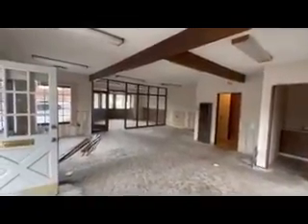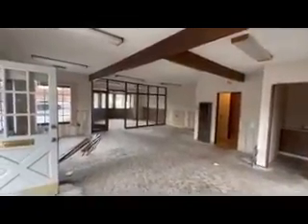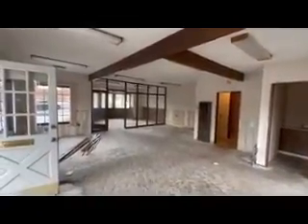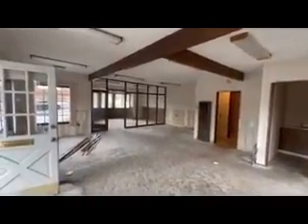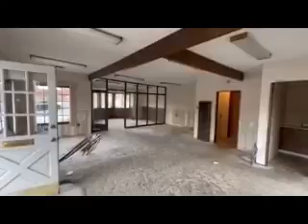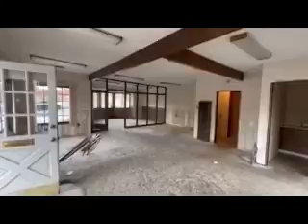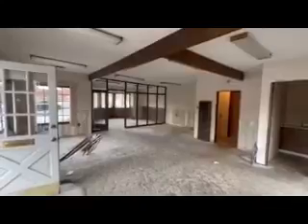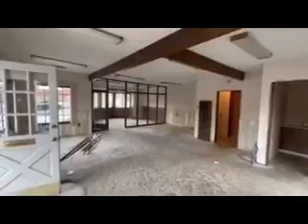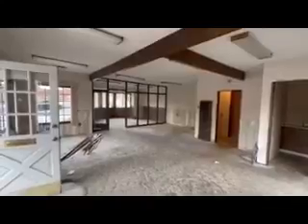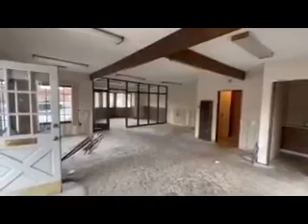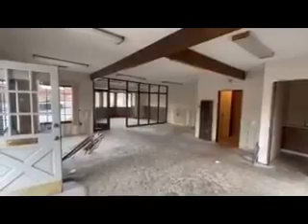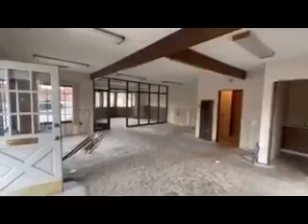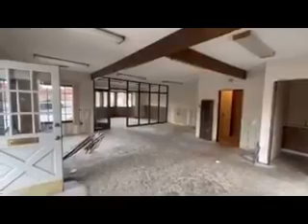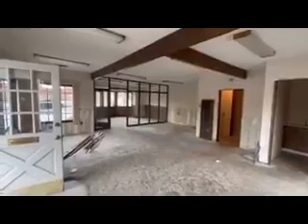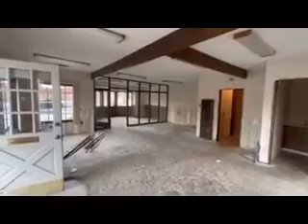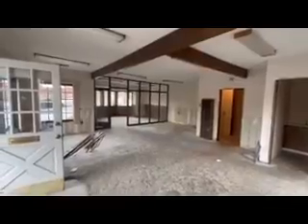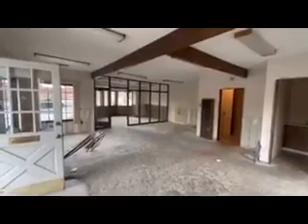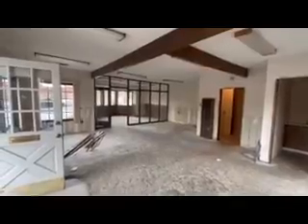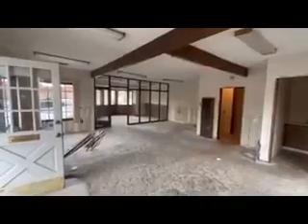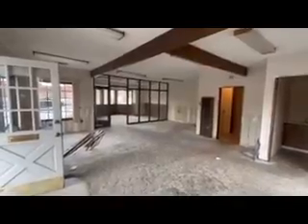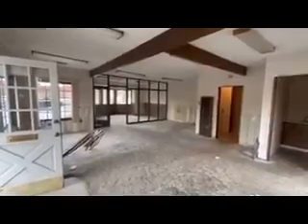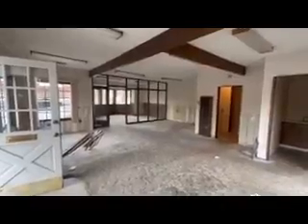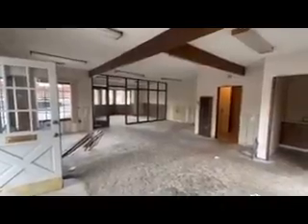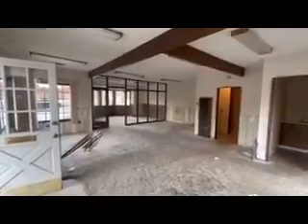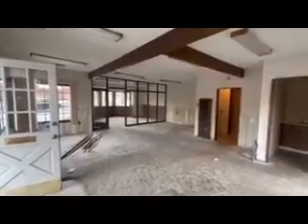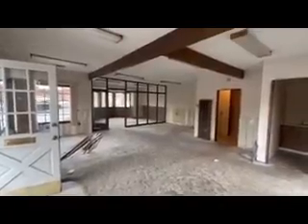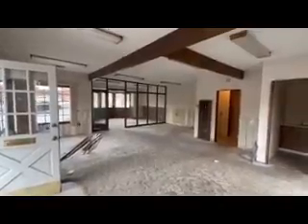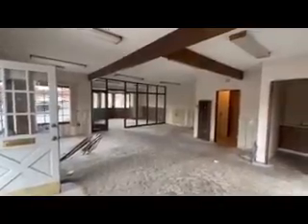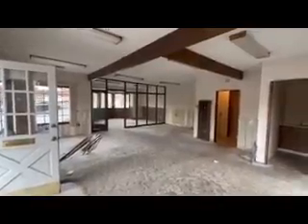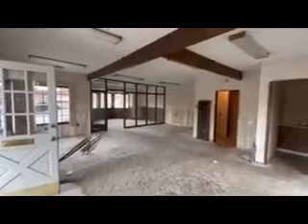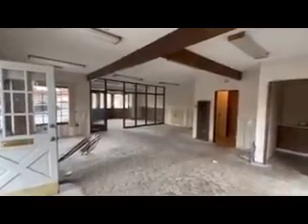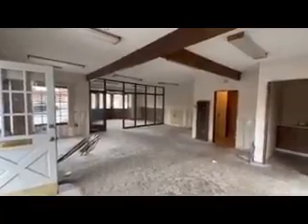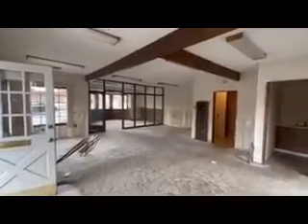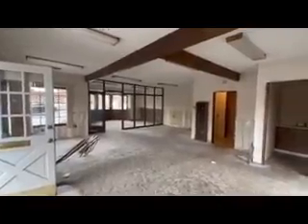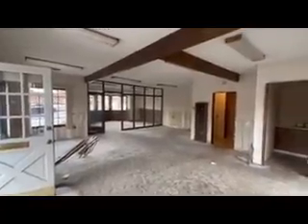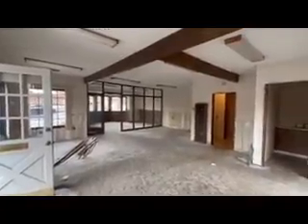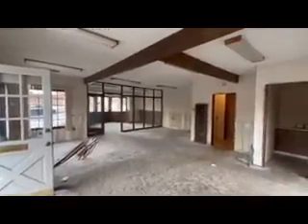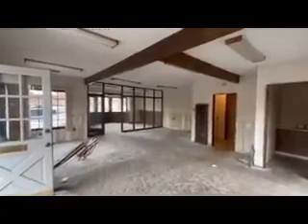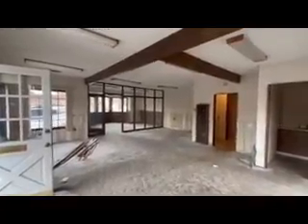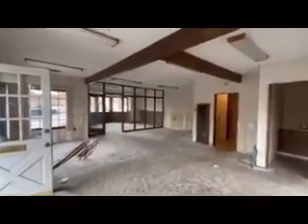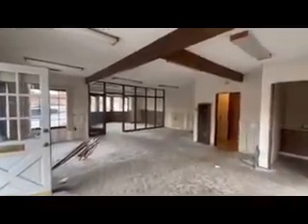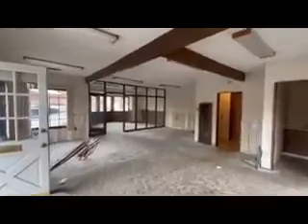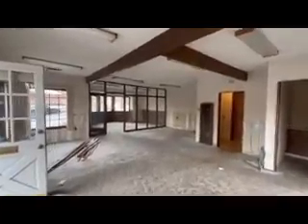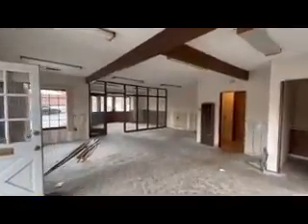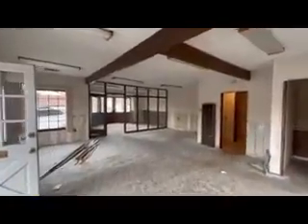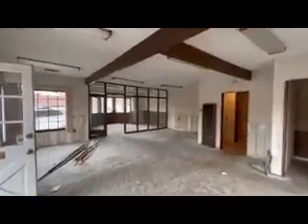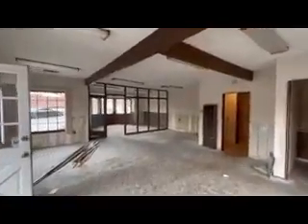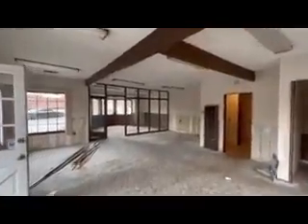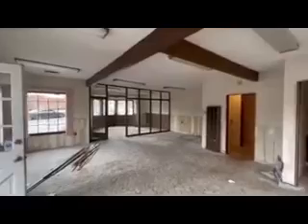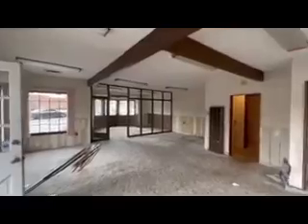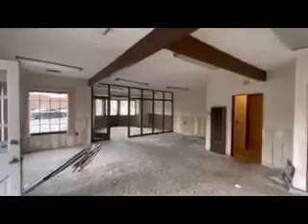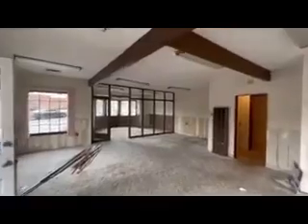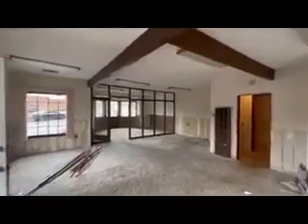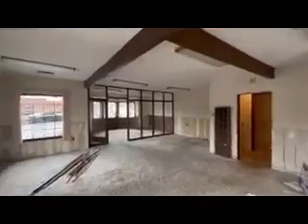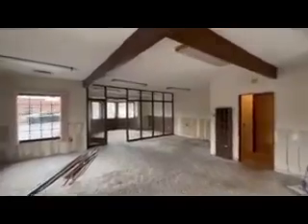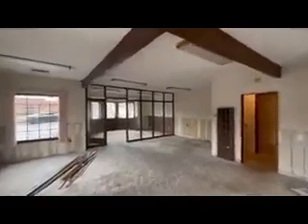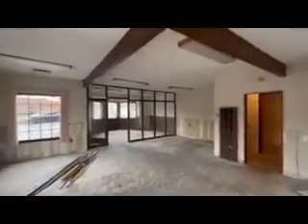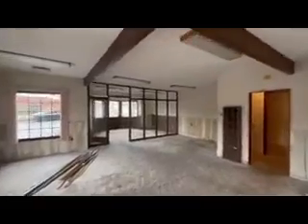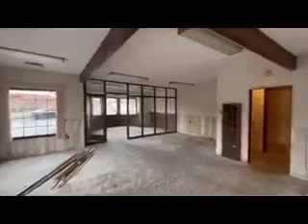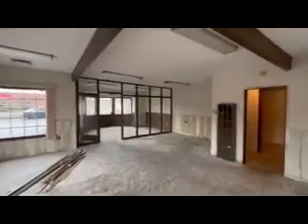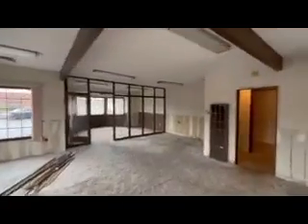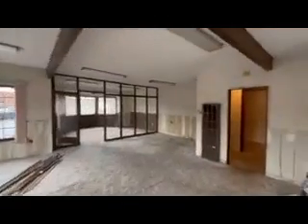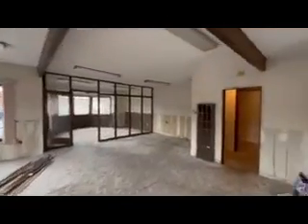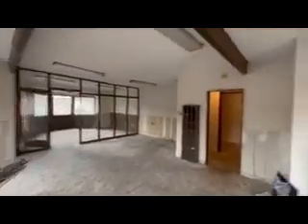The investor bought it and they're in the process of doing all the demolition to pull the old carpet and probably the old glass wall out of there.